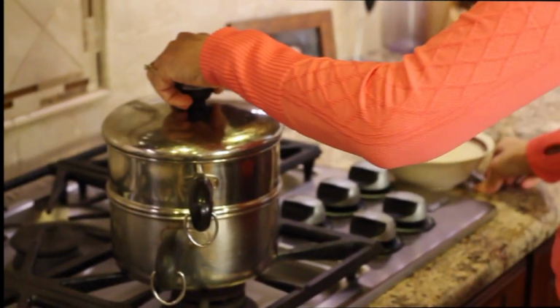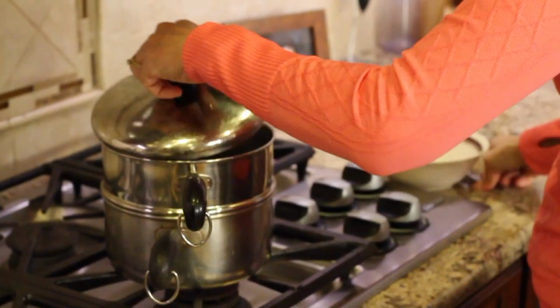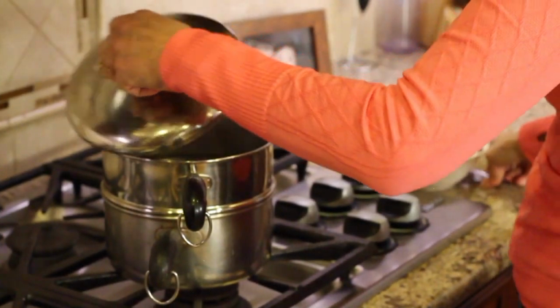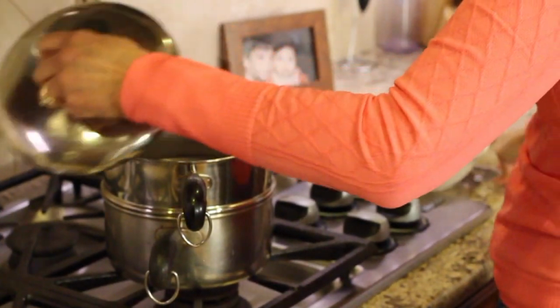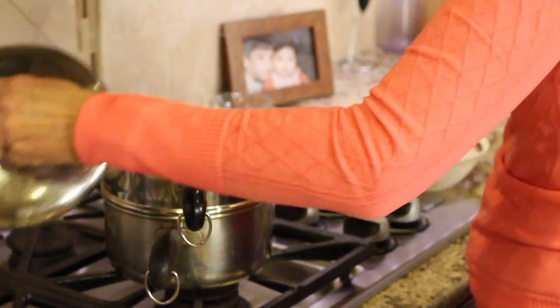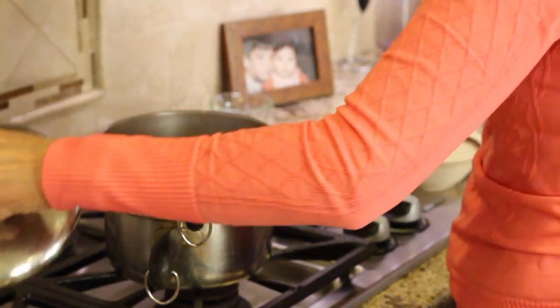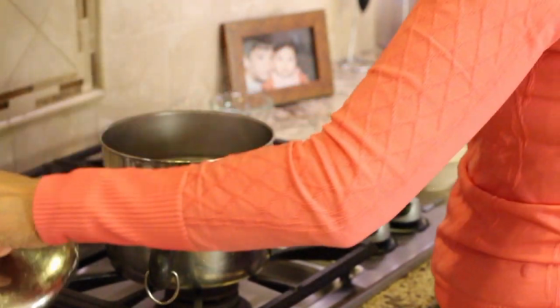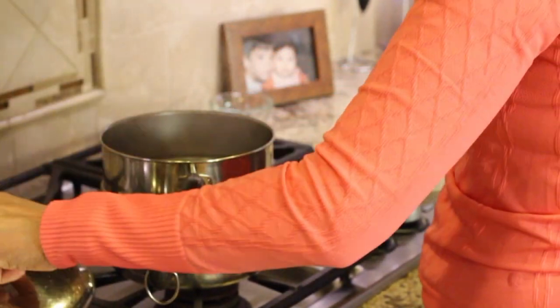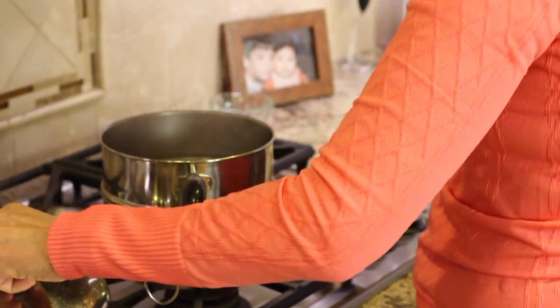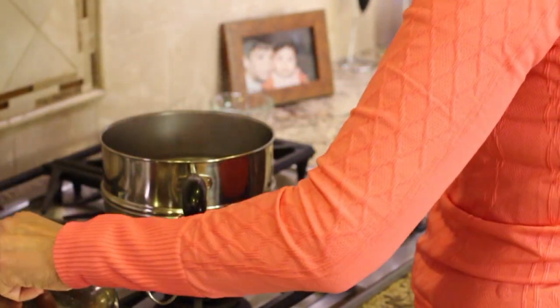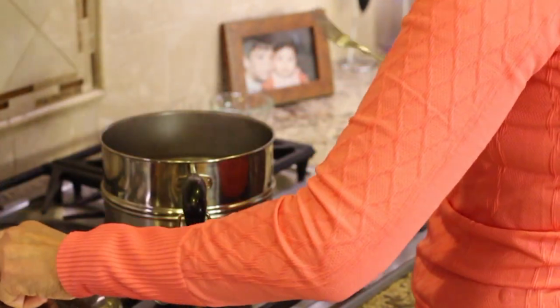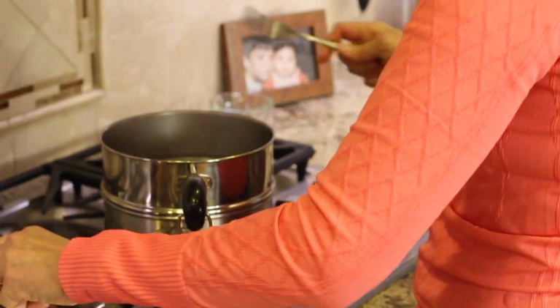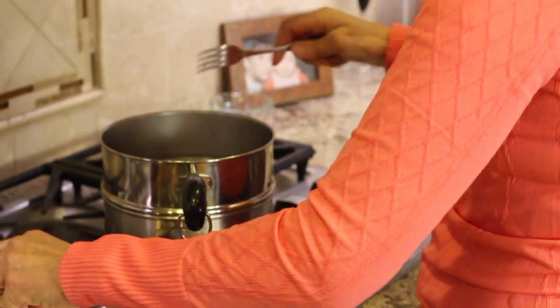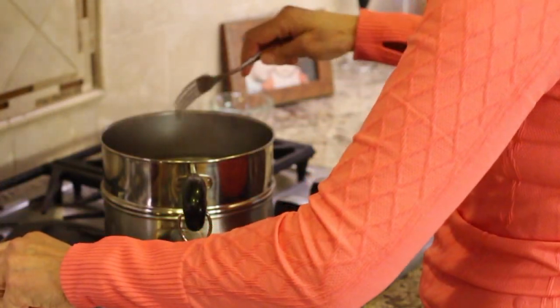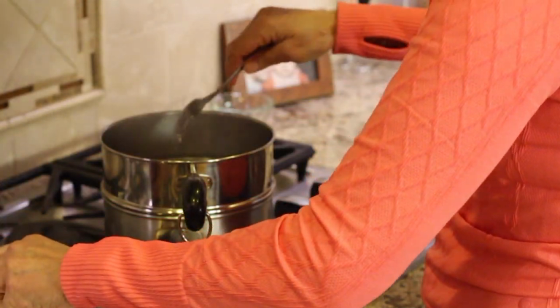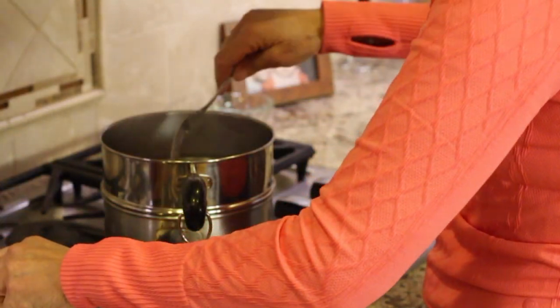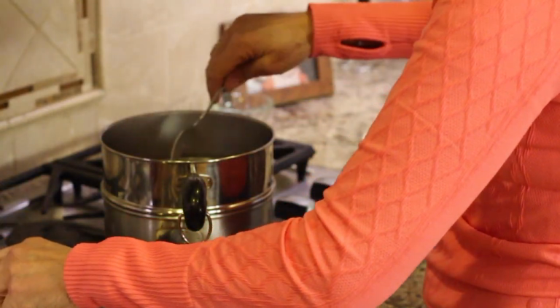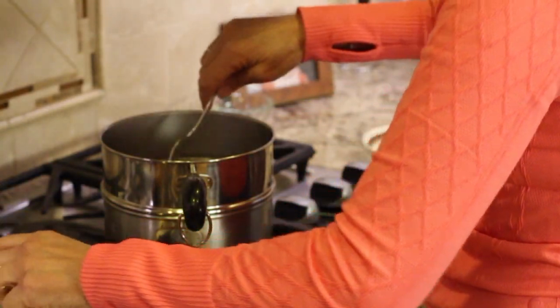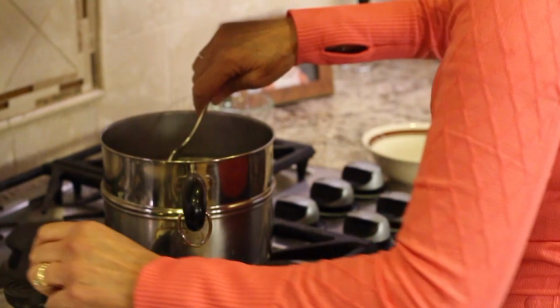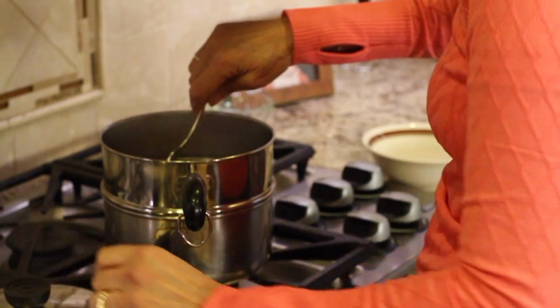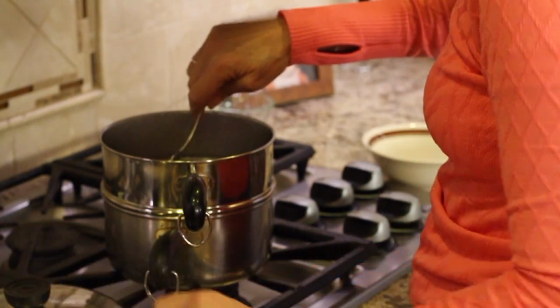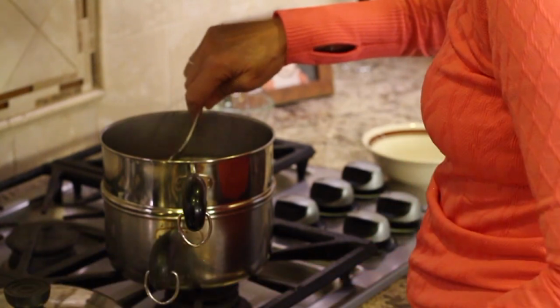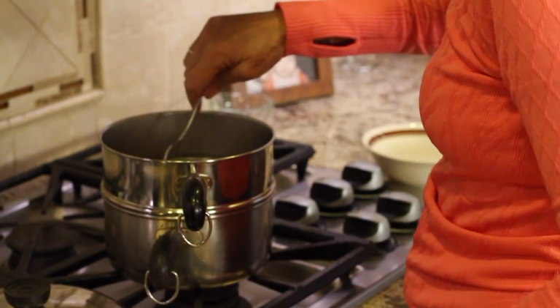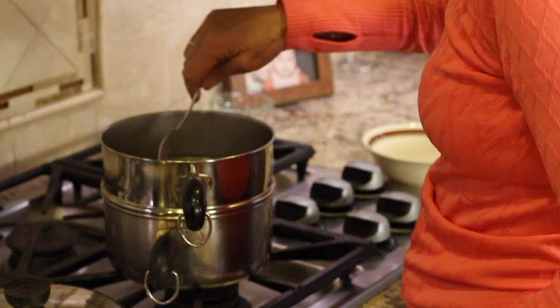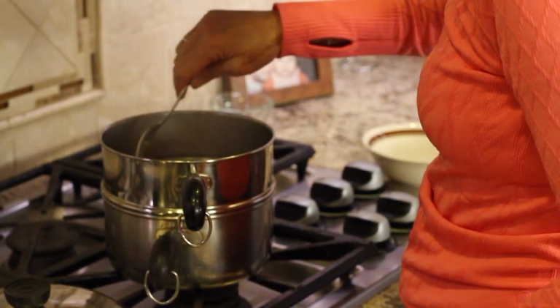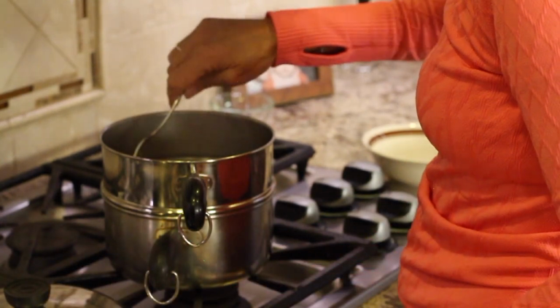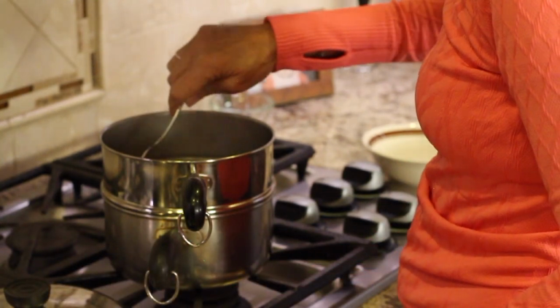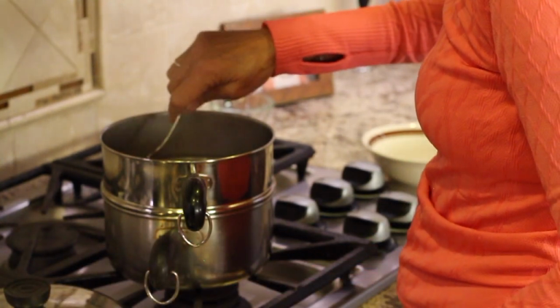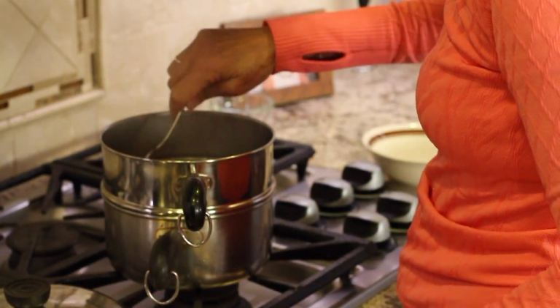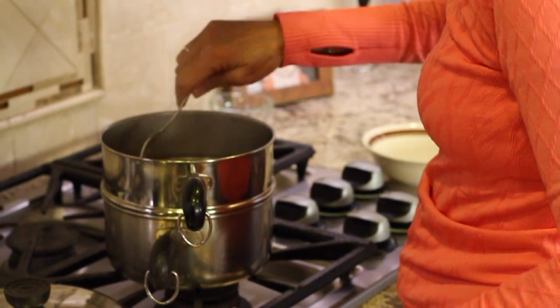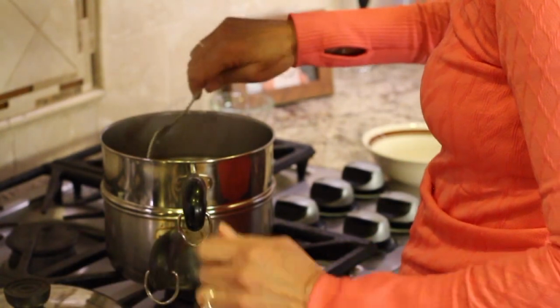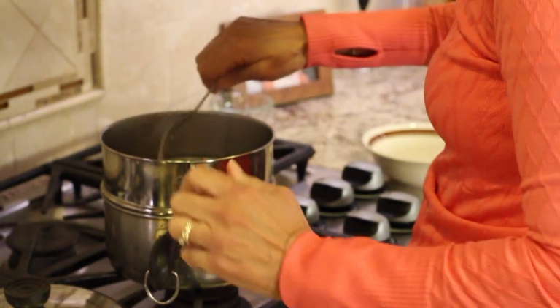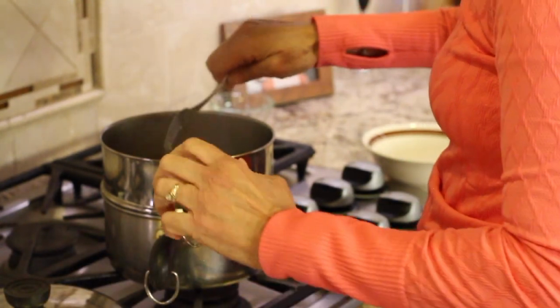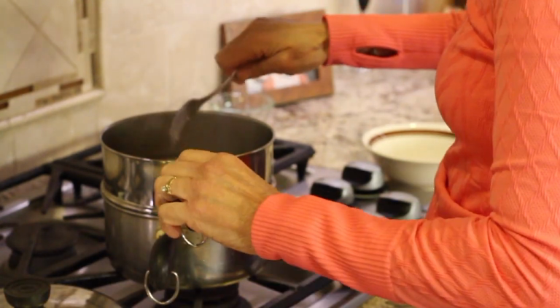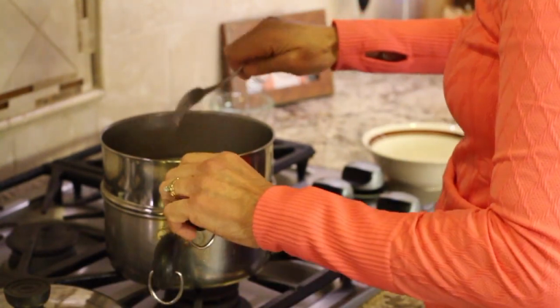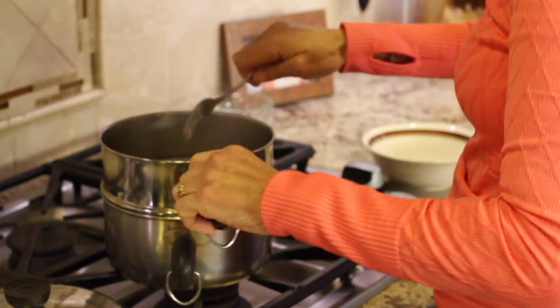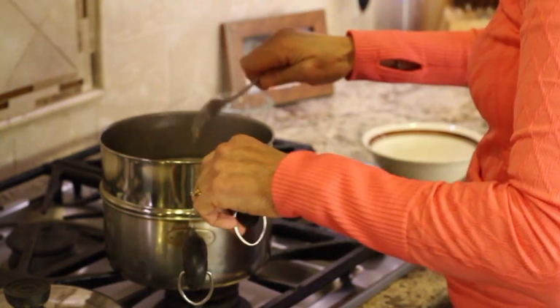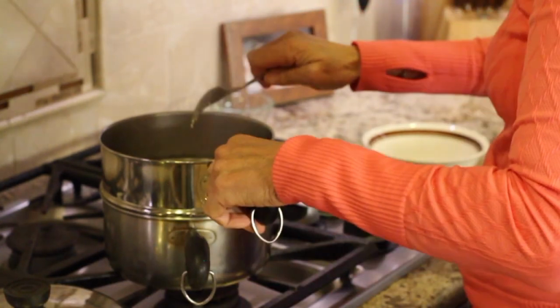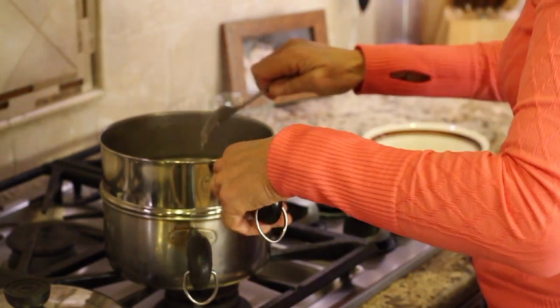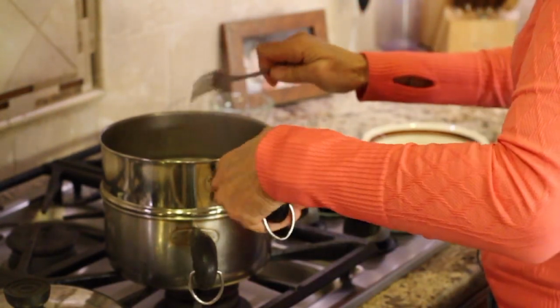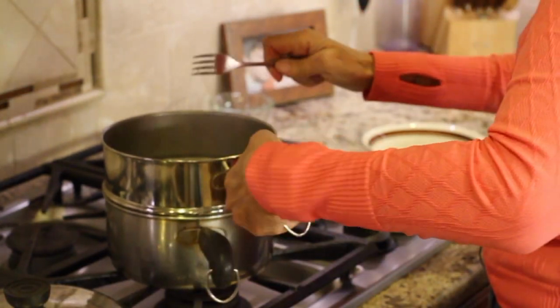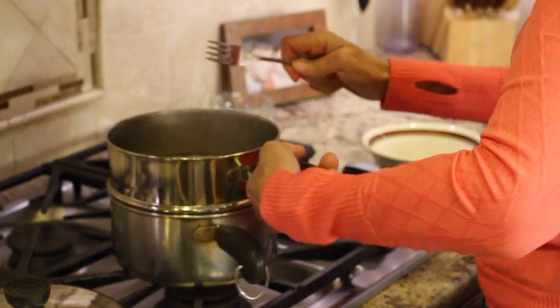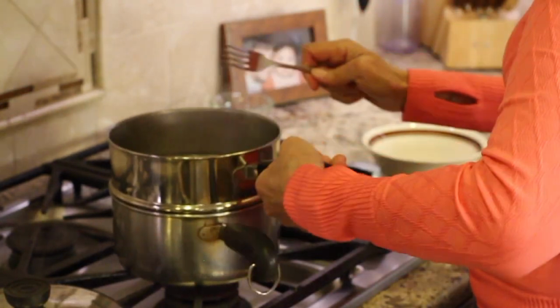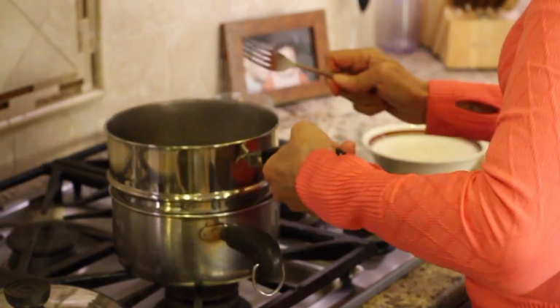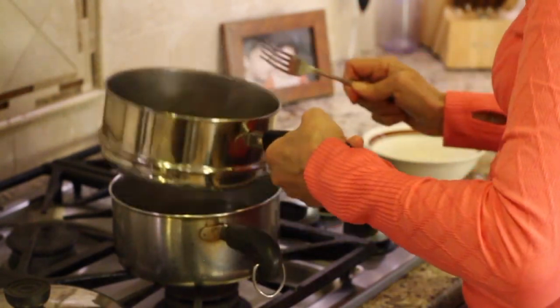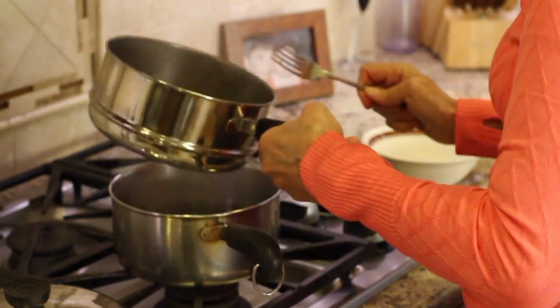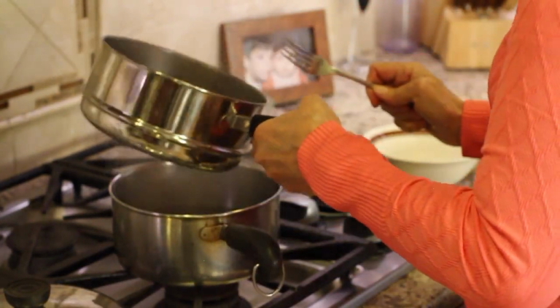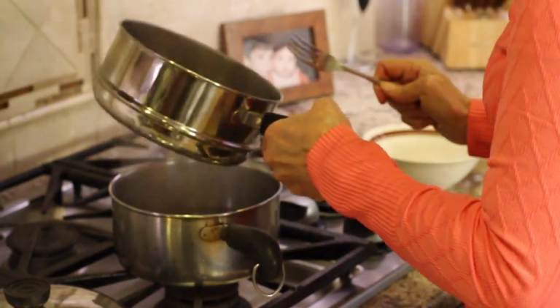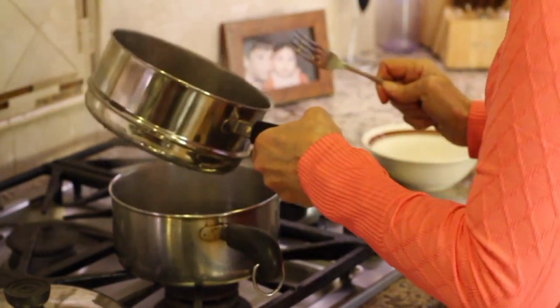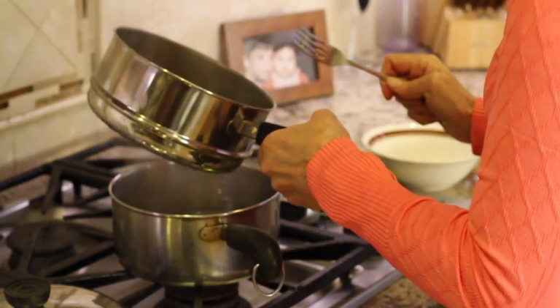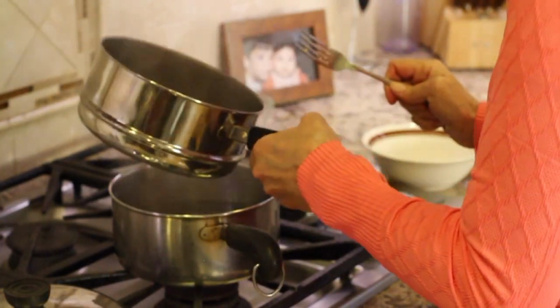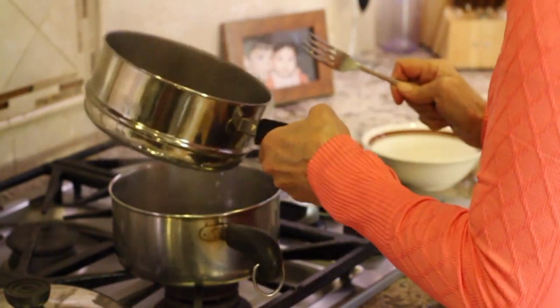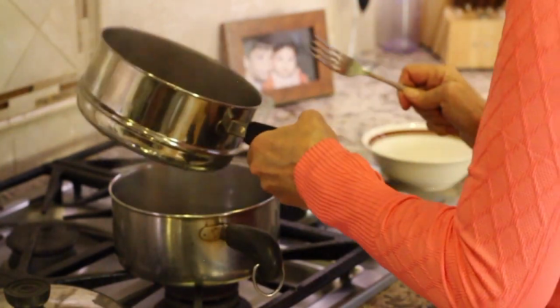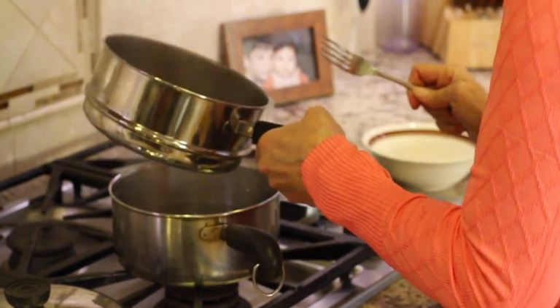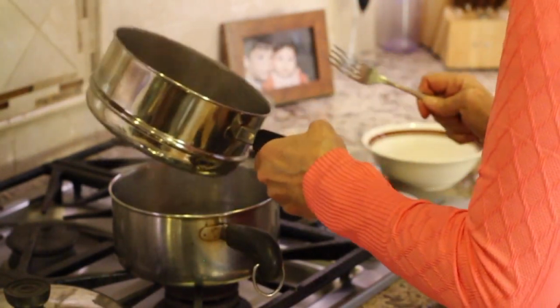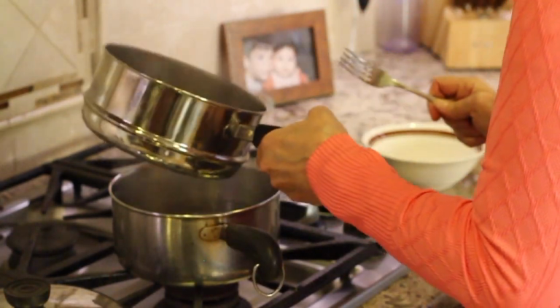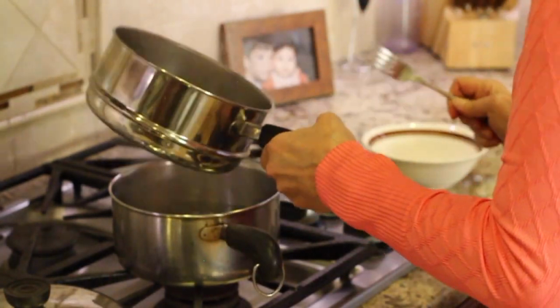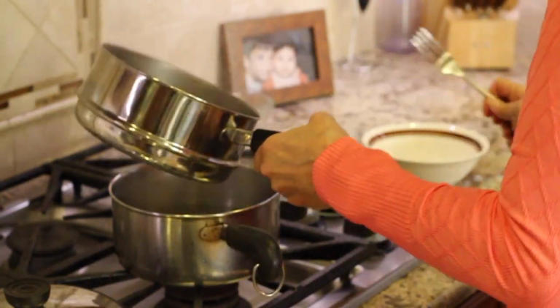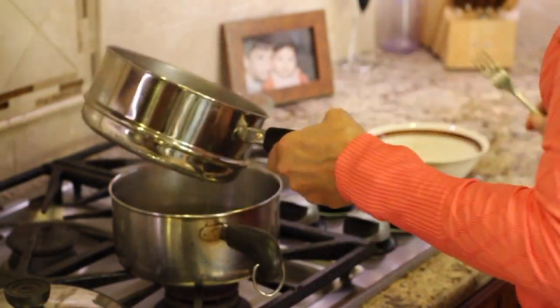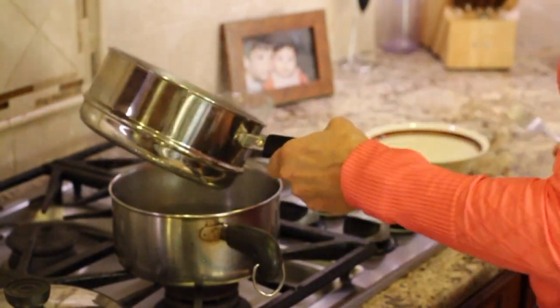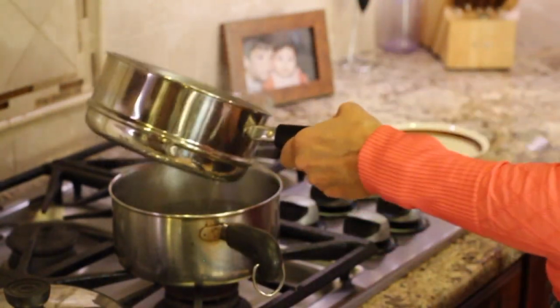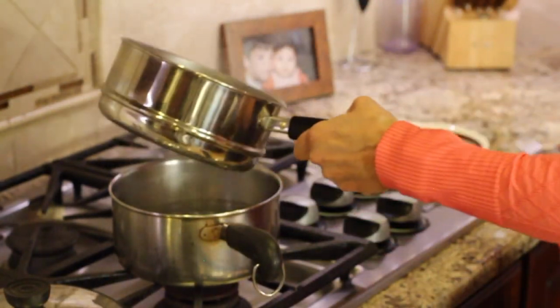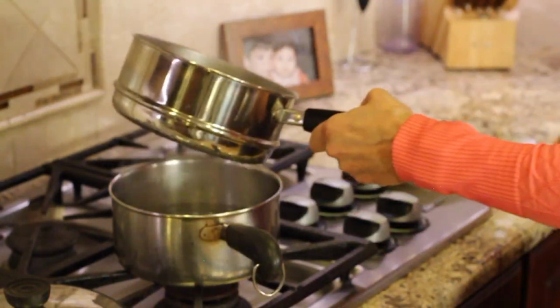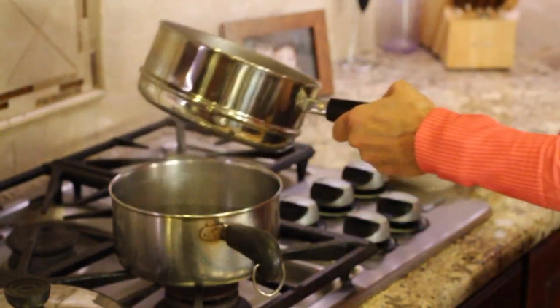I'm going to check the veggies here and they are nice and soft. Since they are done, I'm just going to pour them into a bowl.